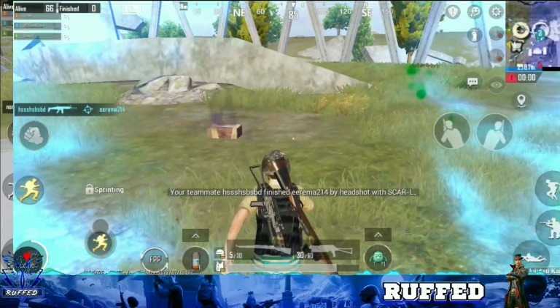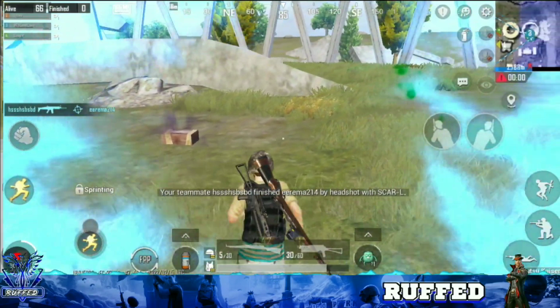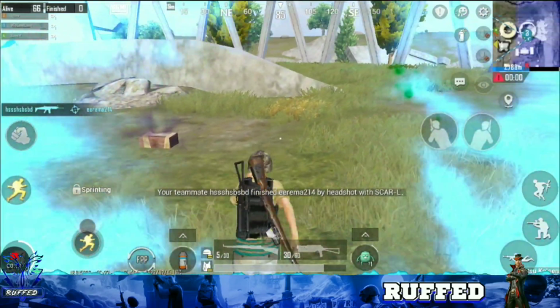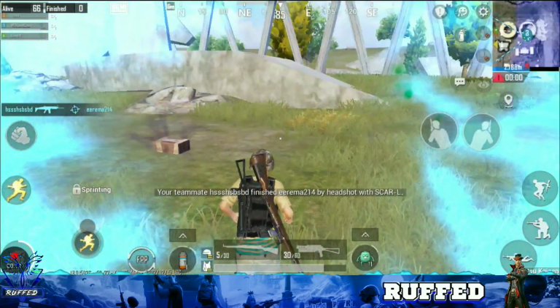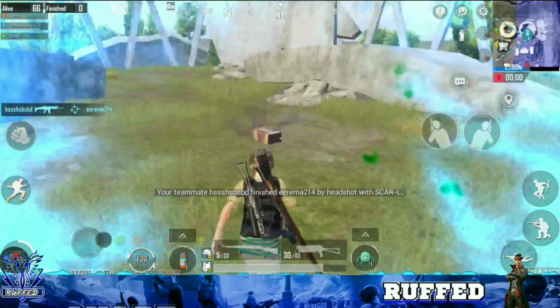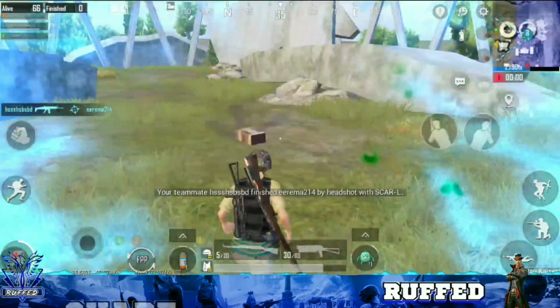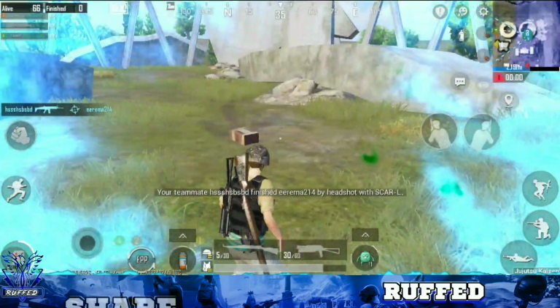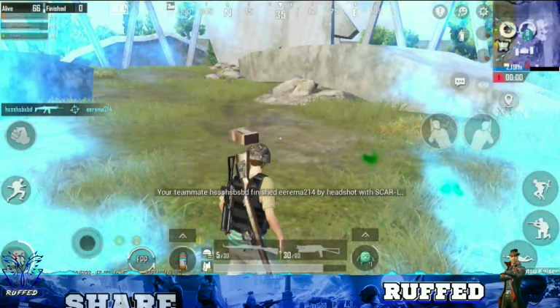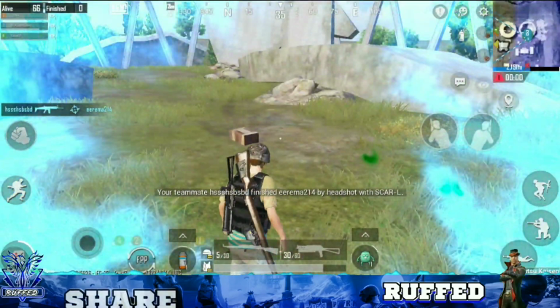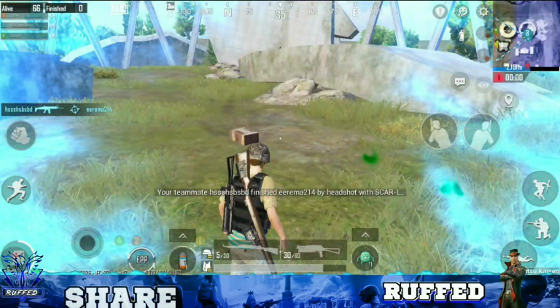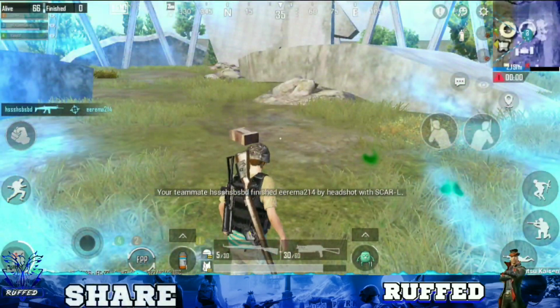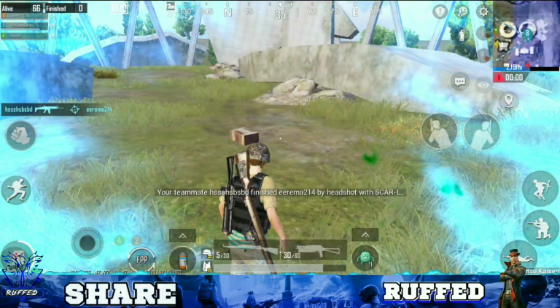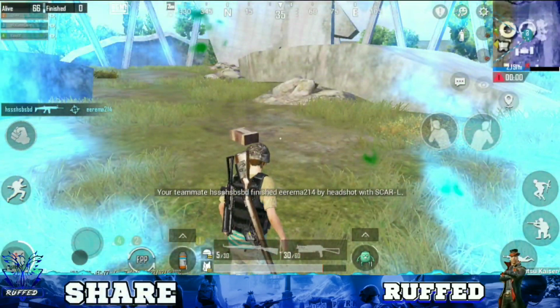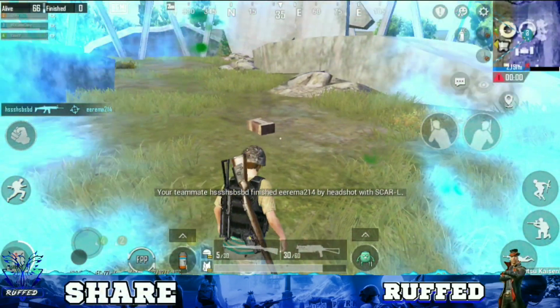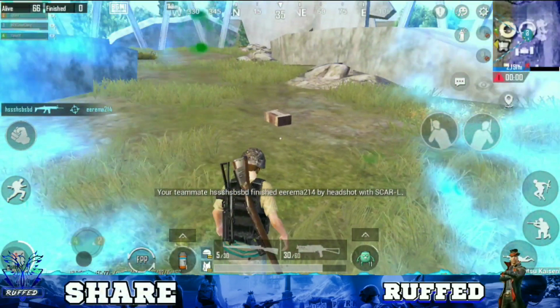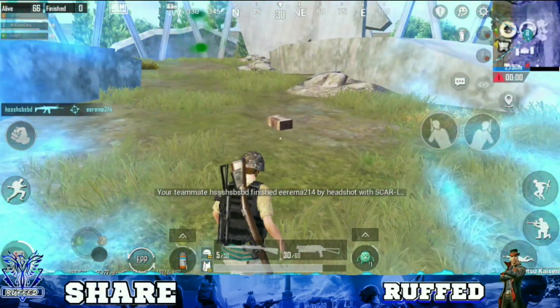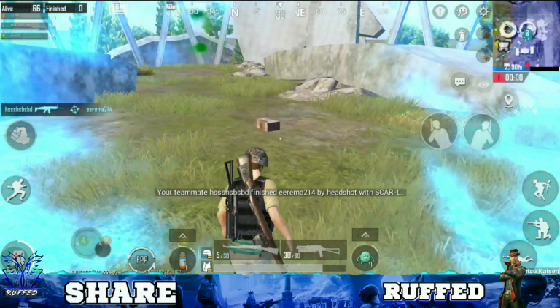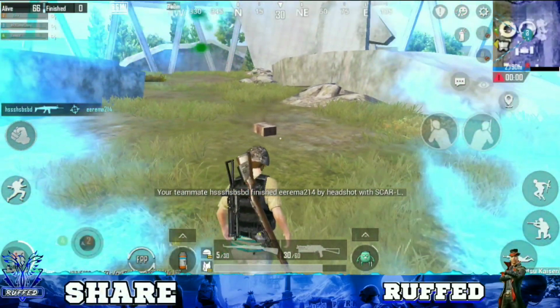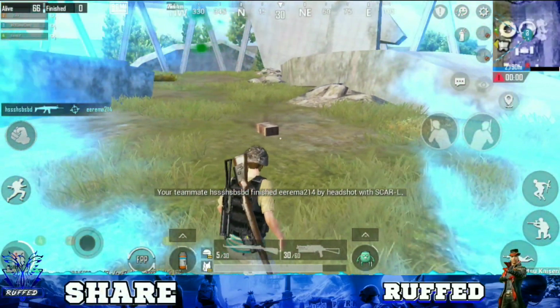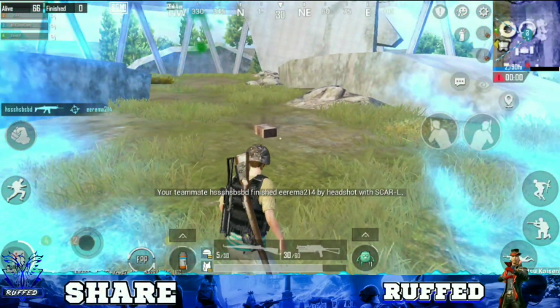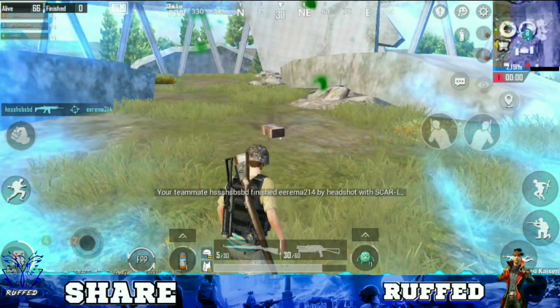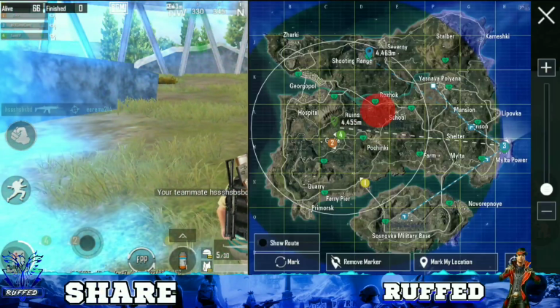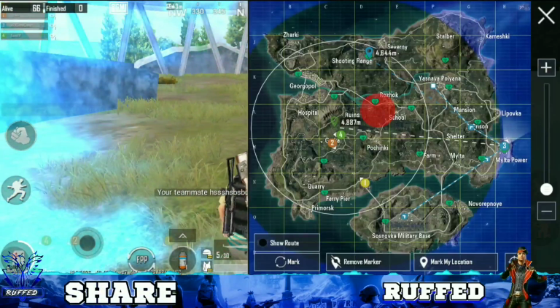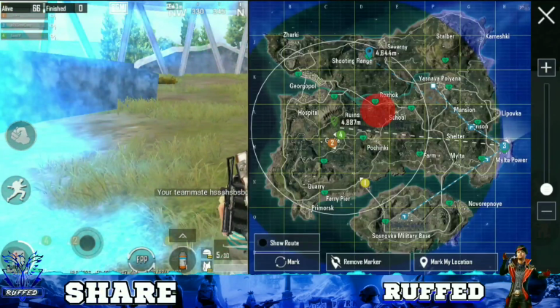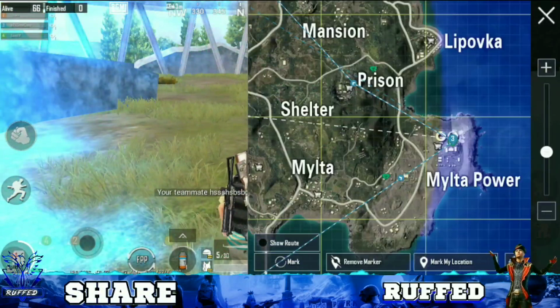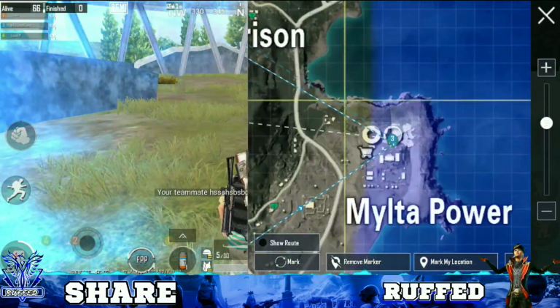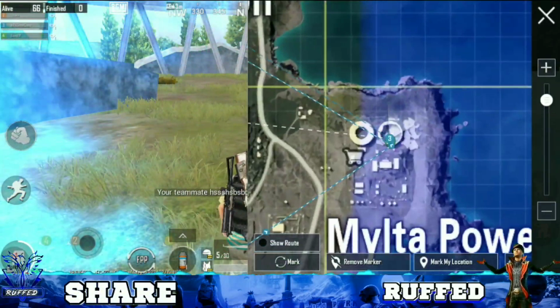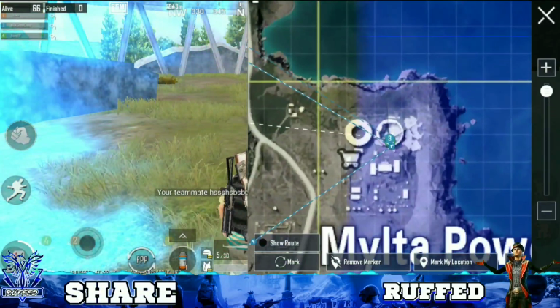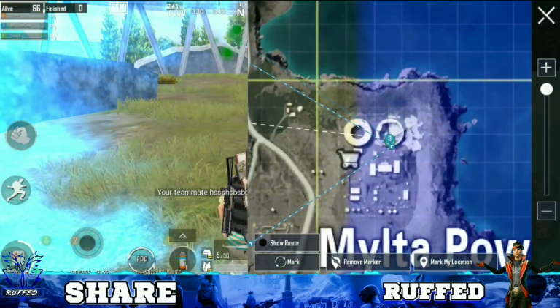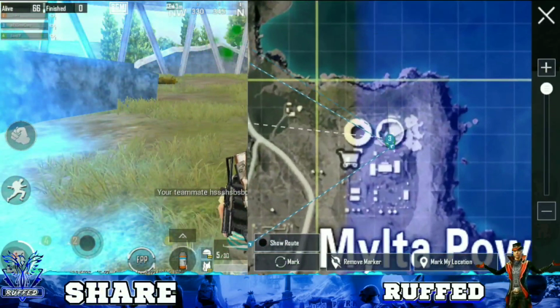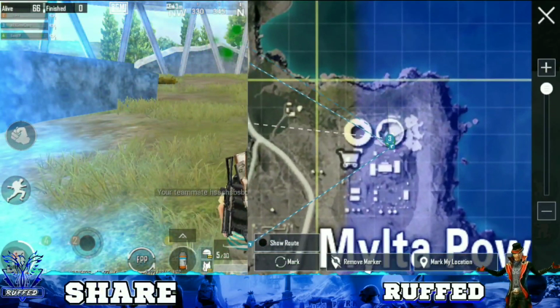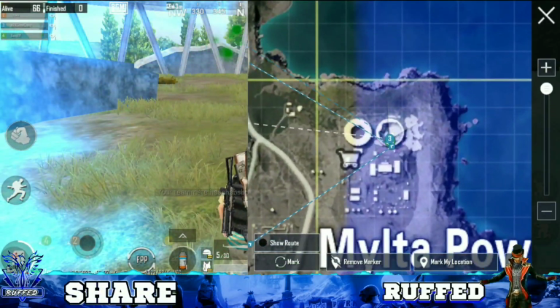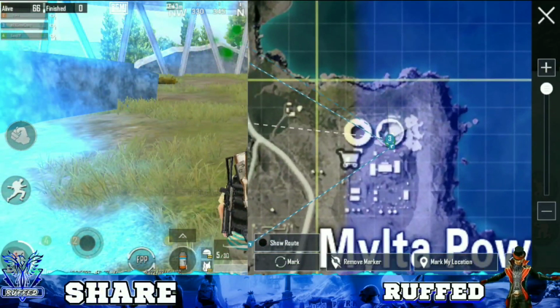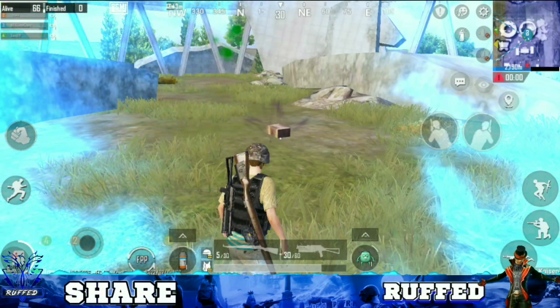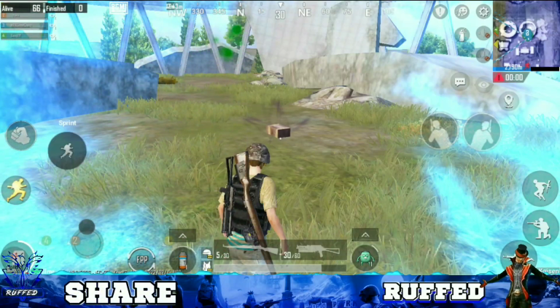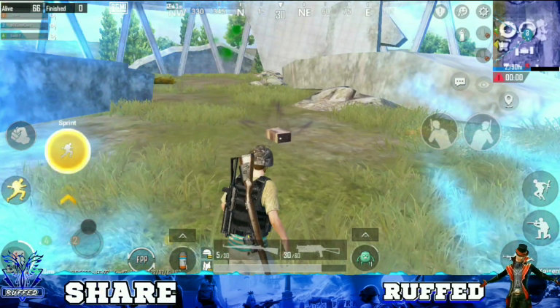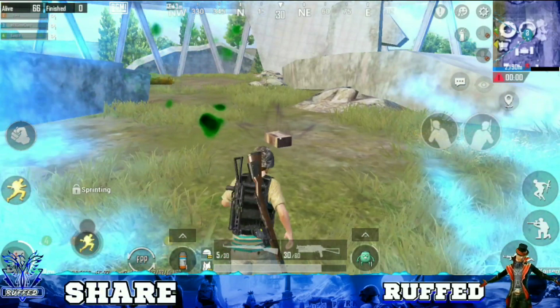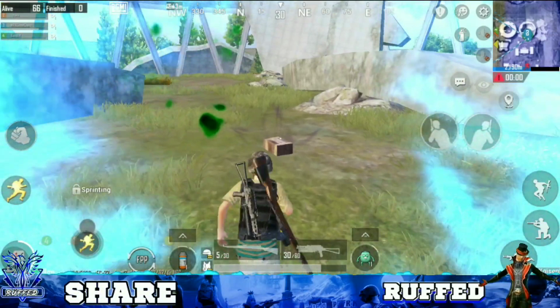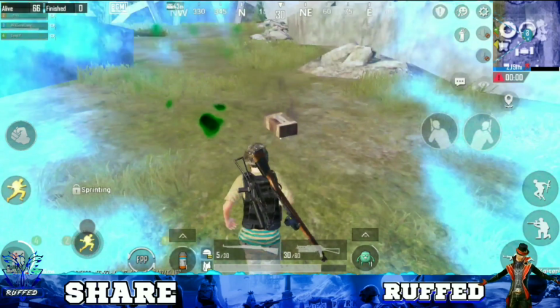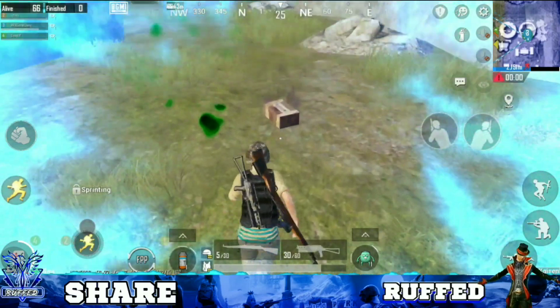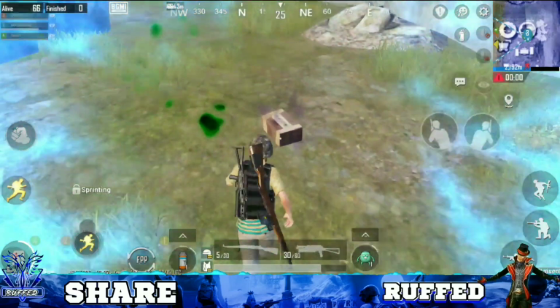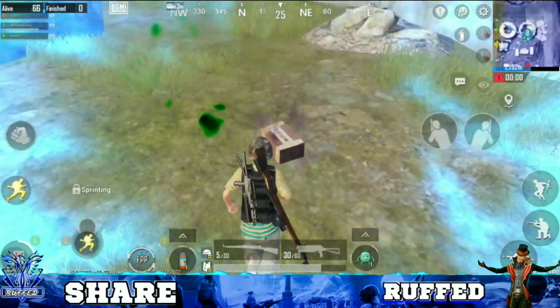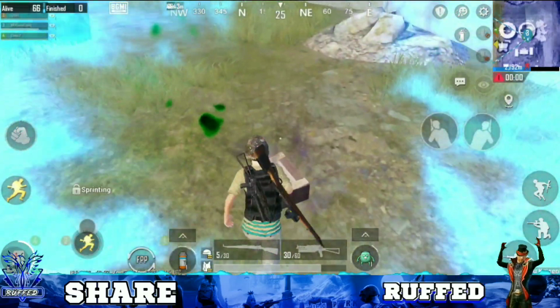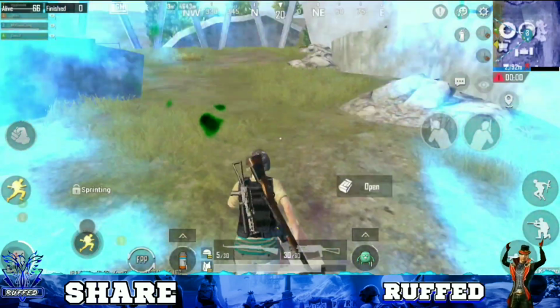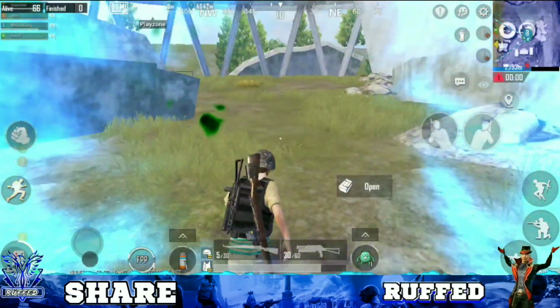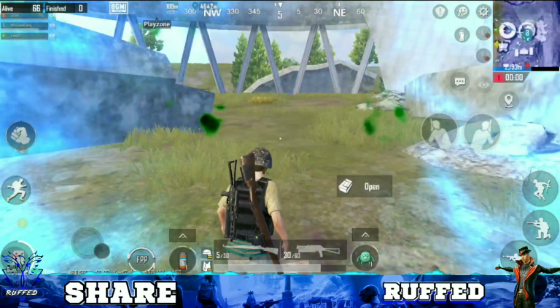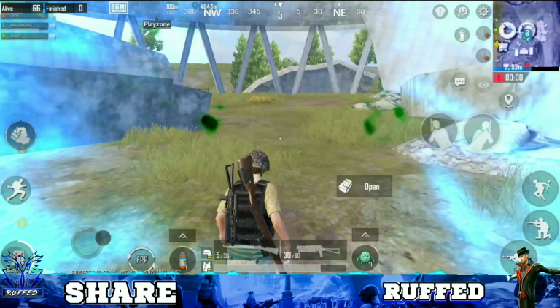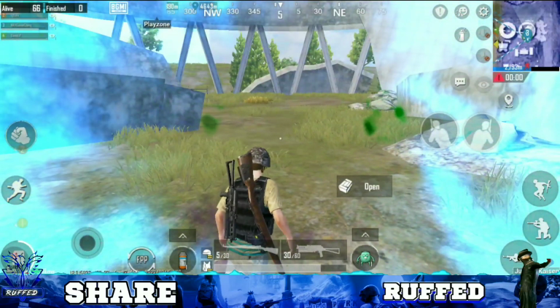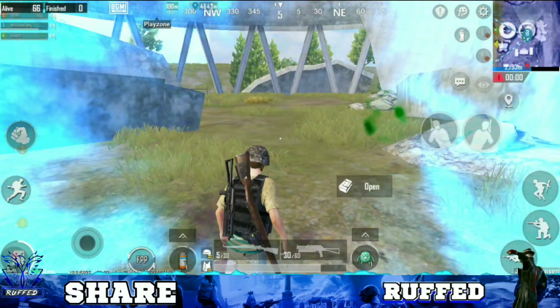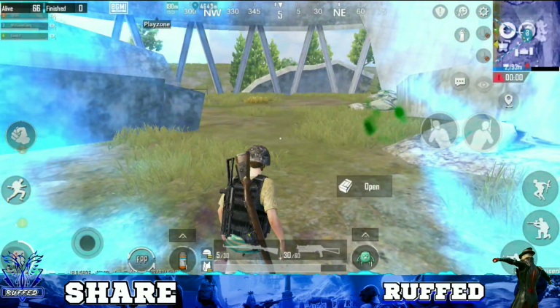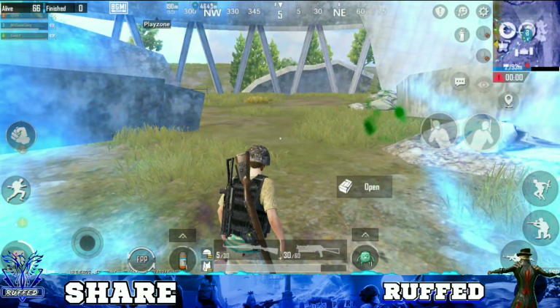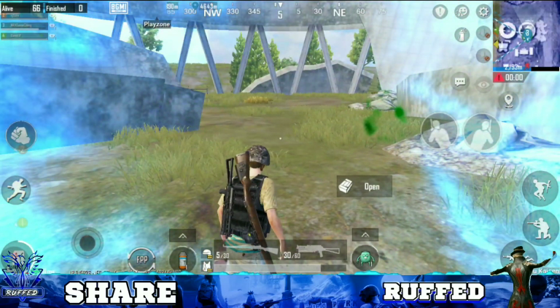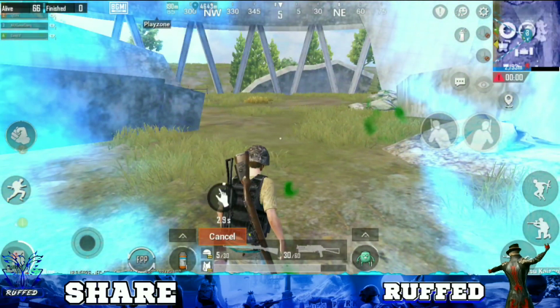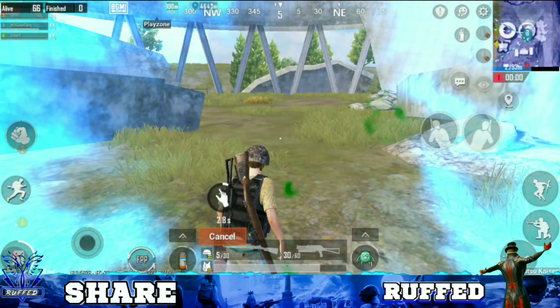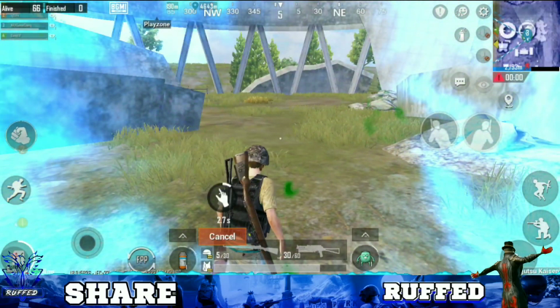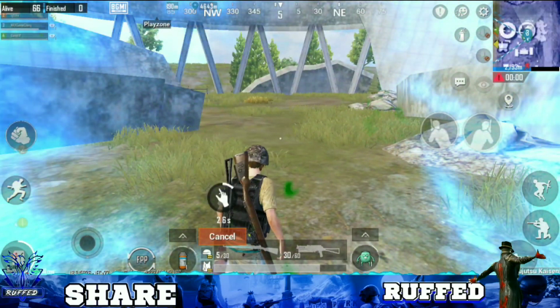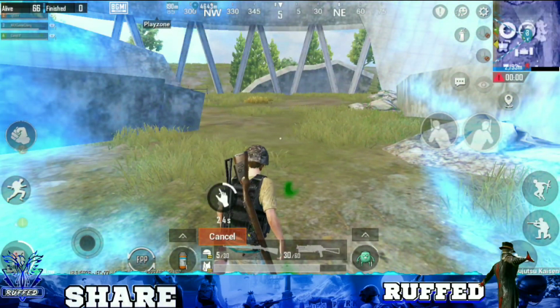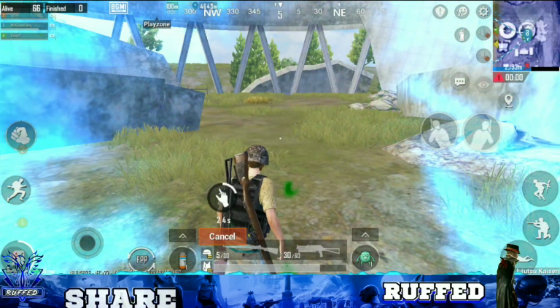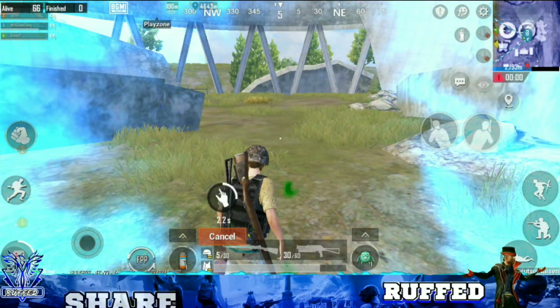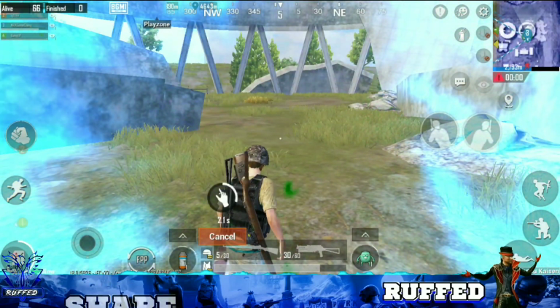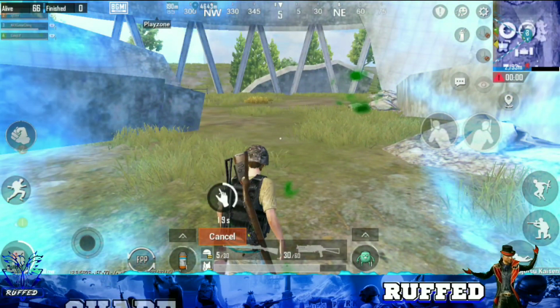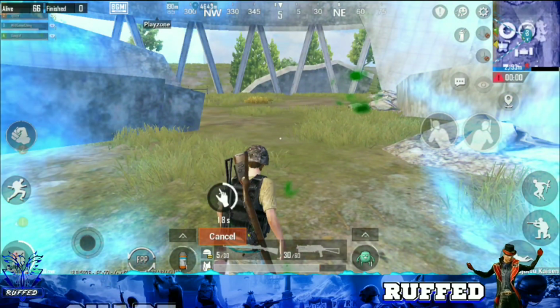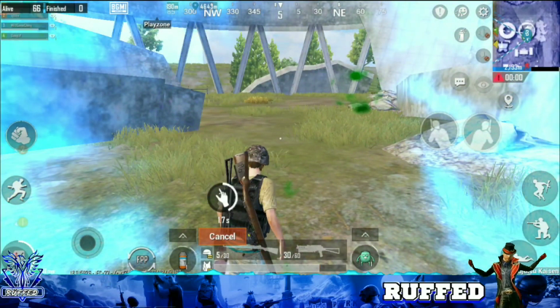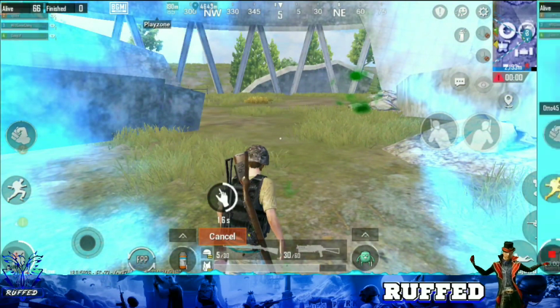The second Jujutsu Kaisen crate location you will find in Milta Power, near the broken tower where the Superman crates were, as you can see on the screen.